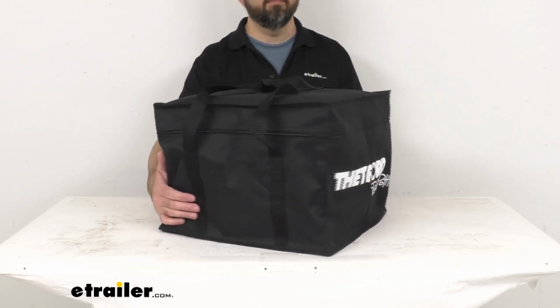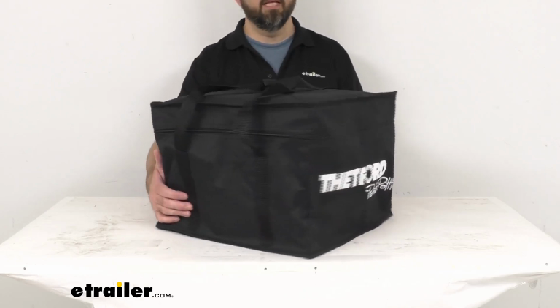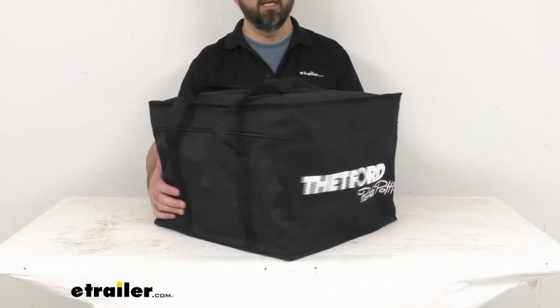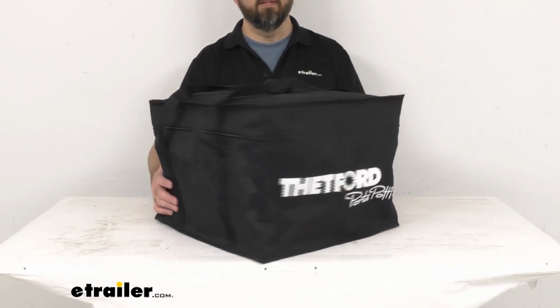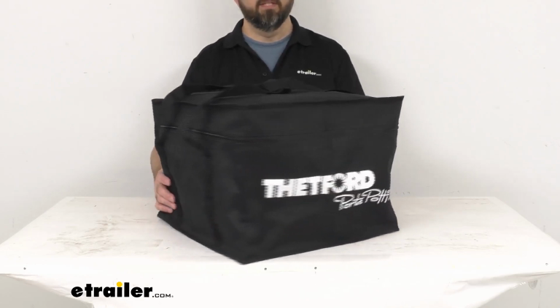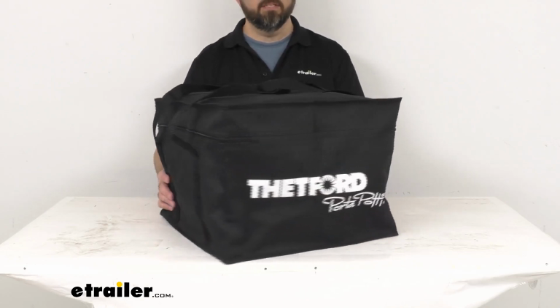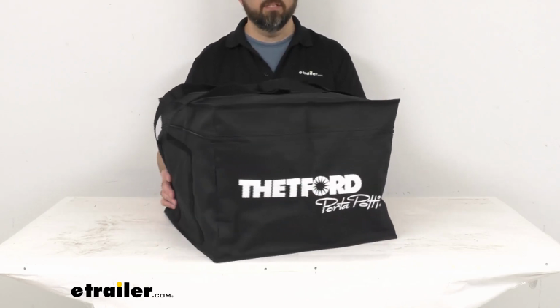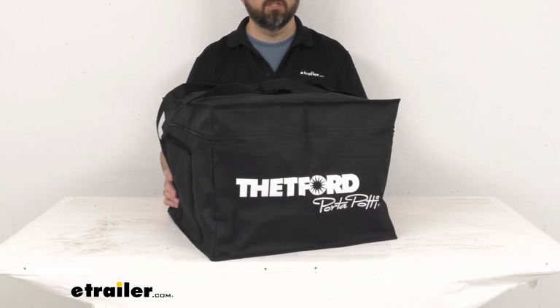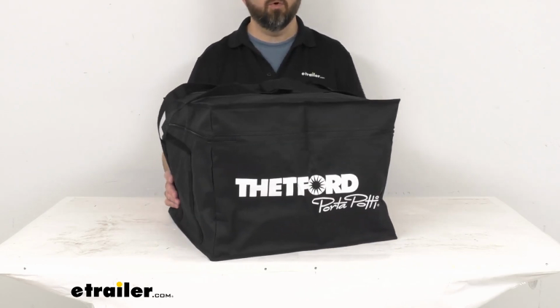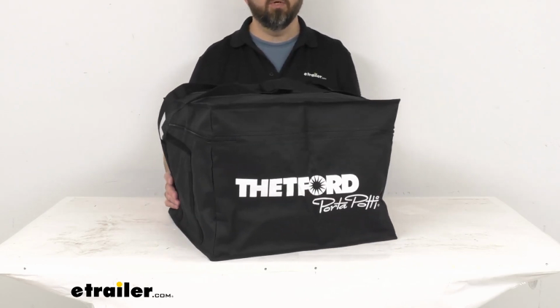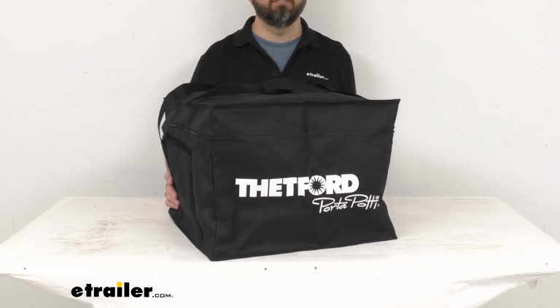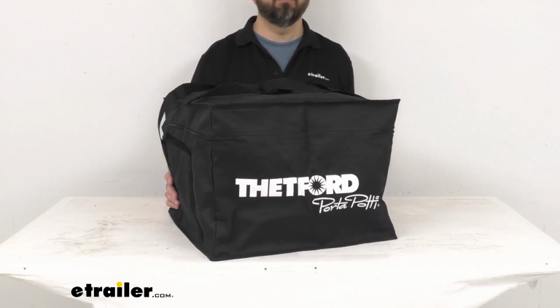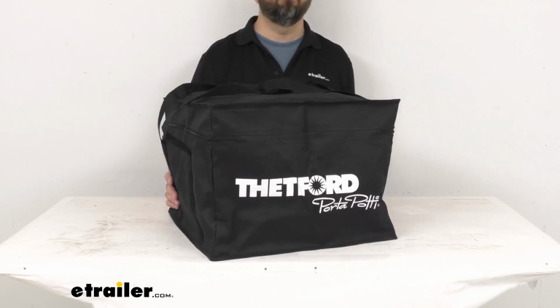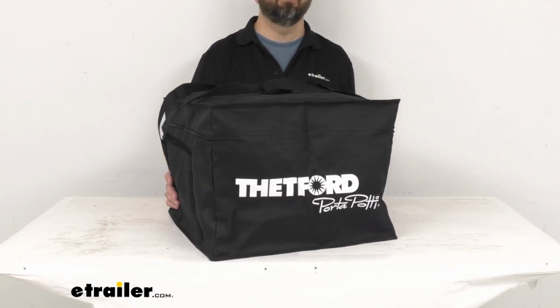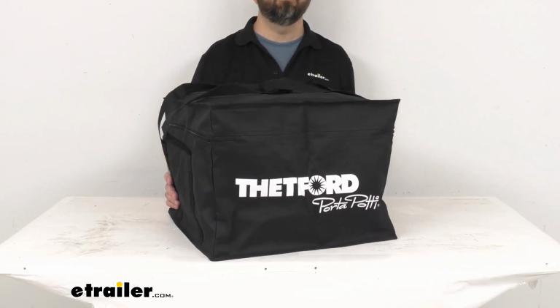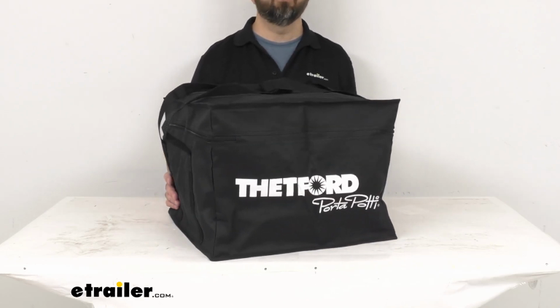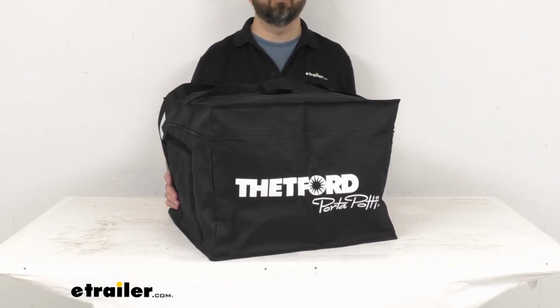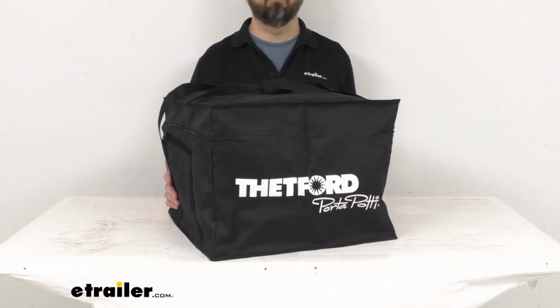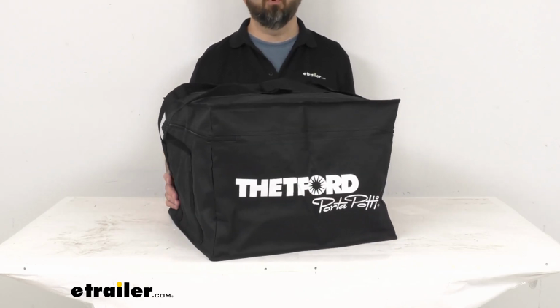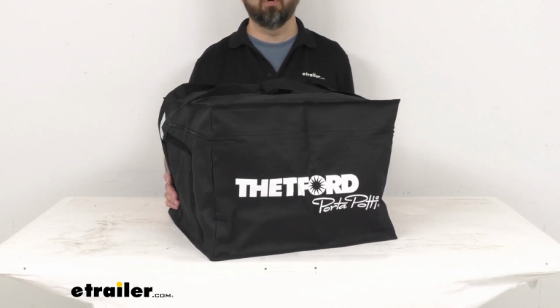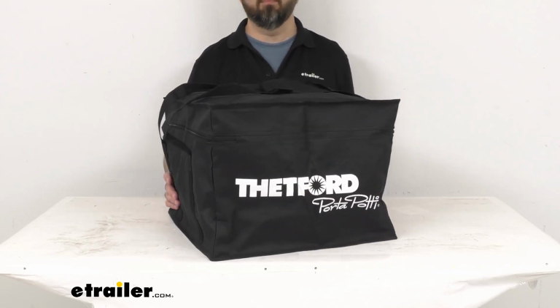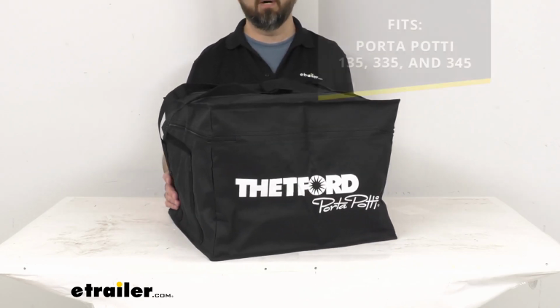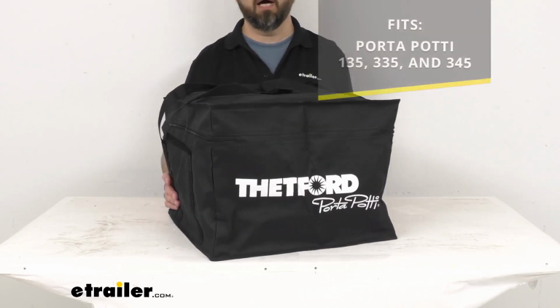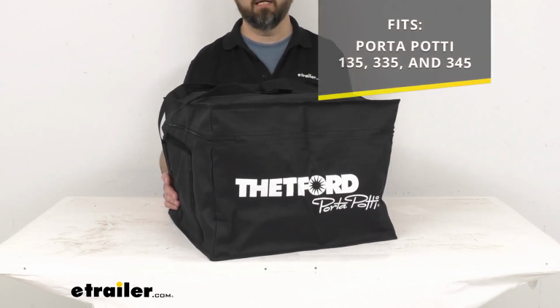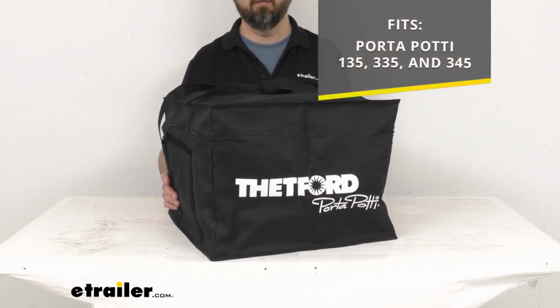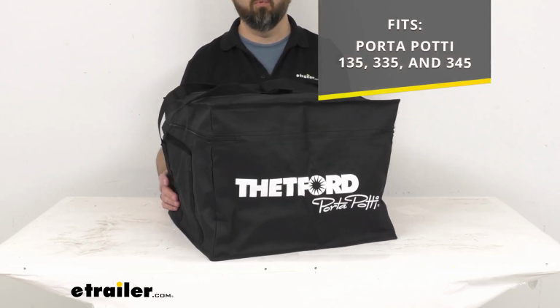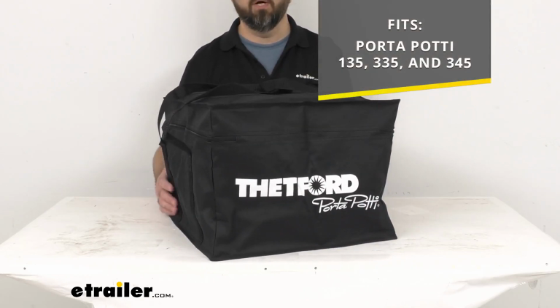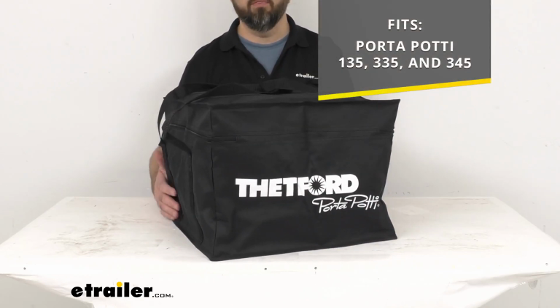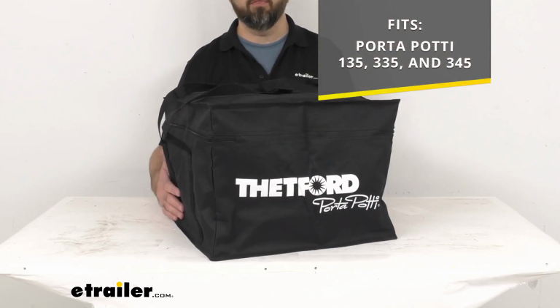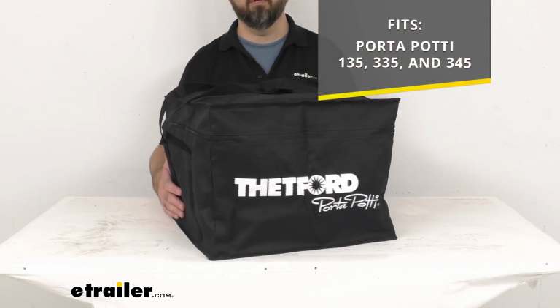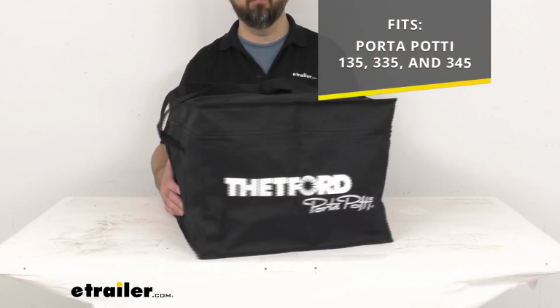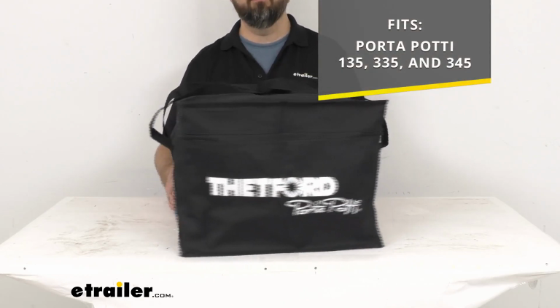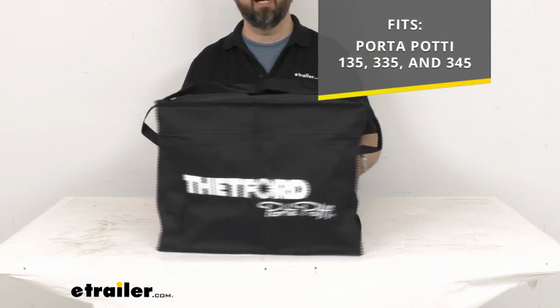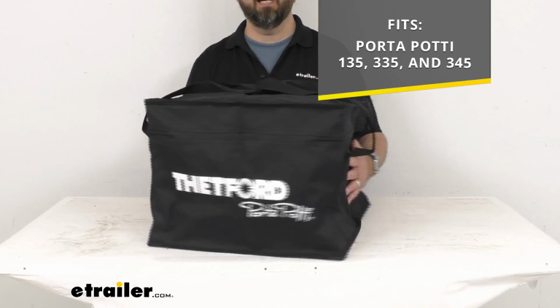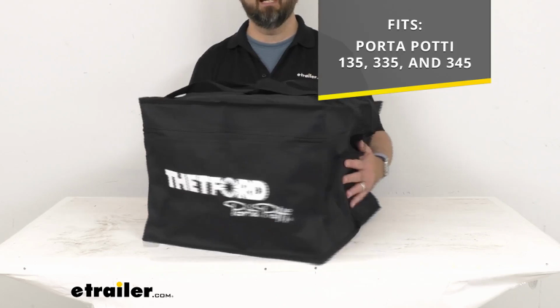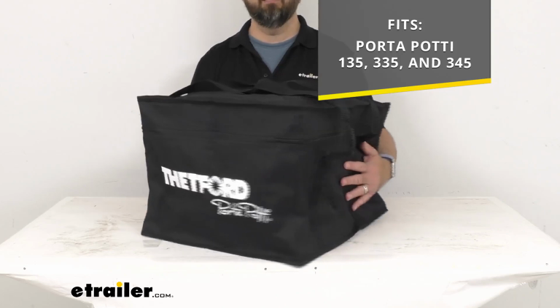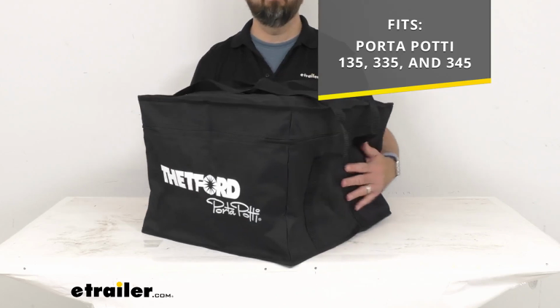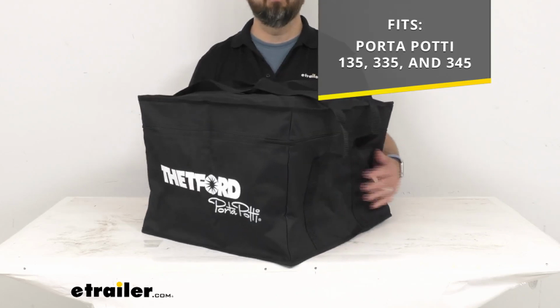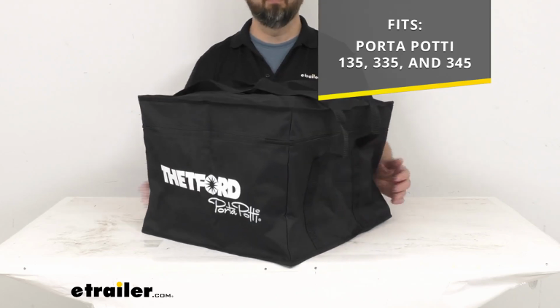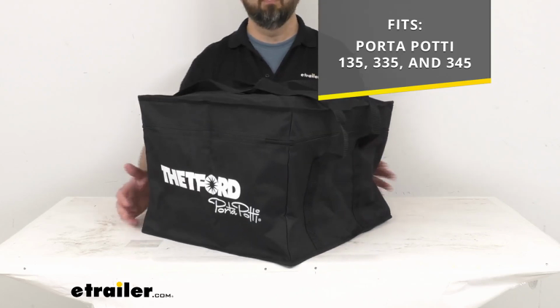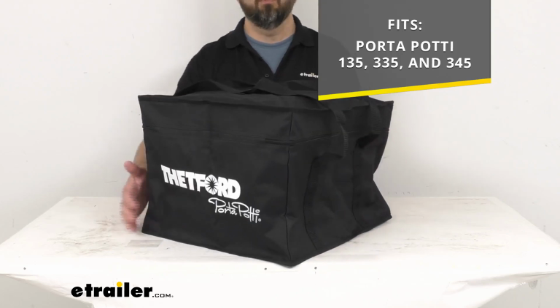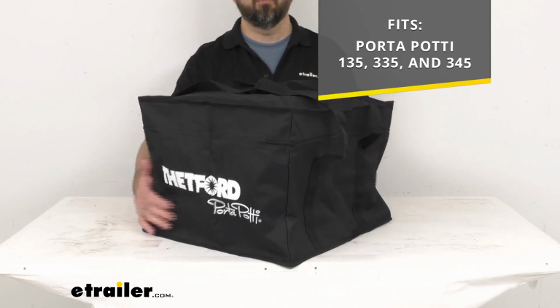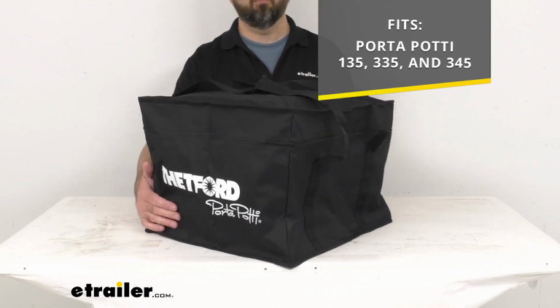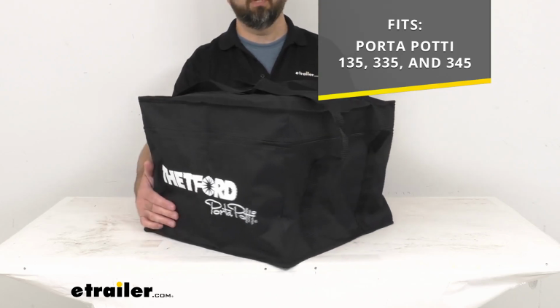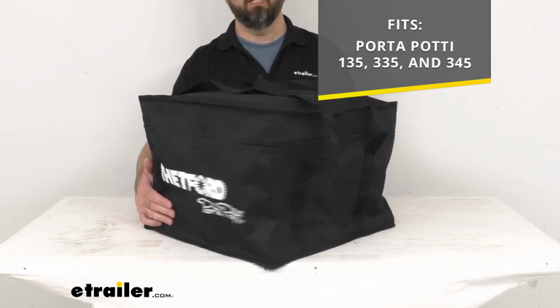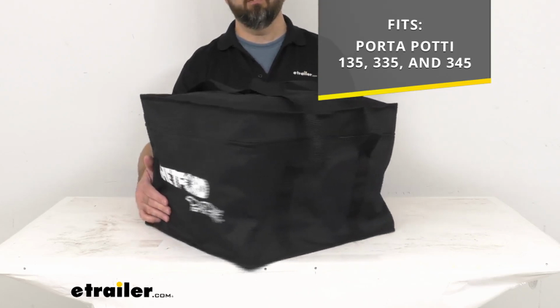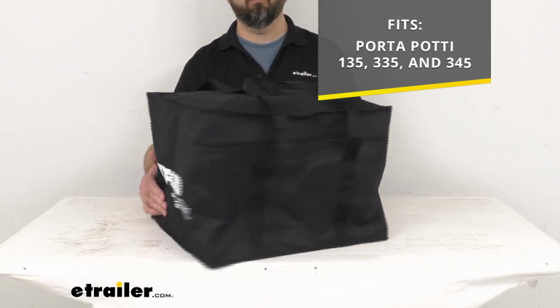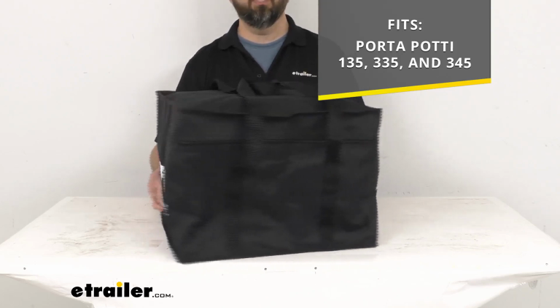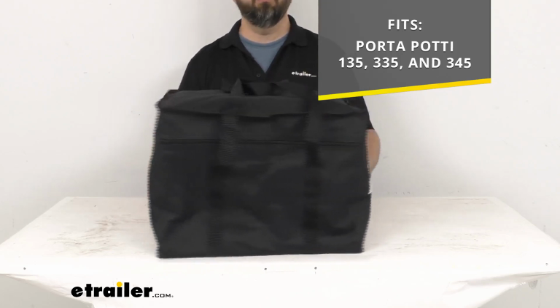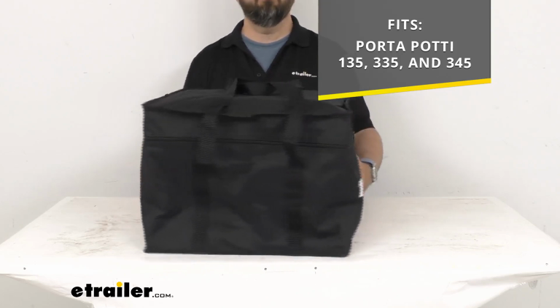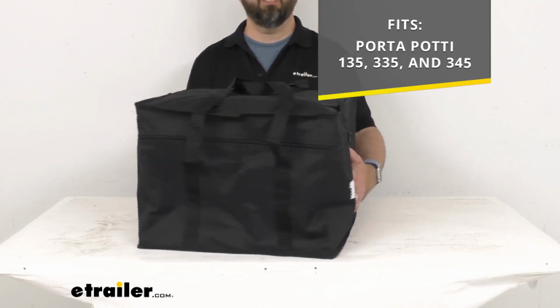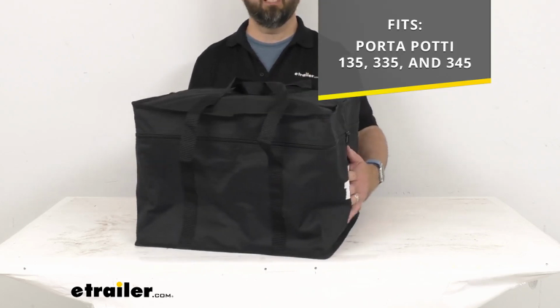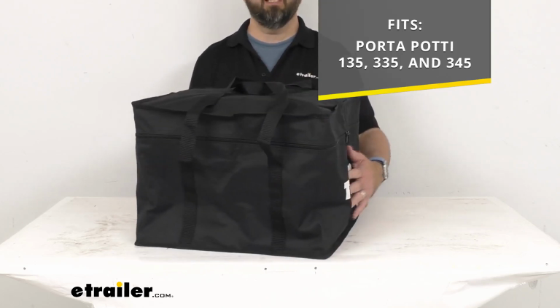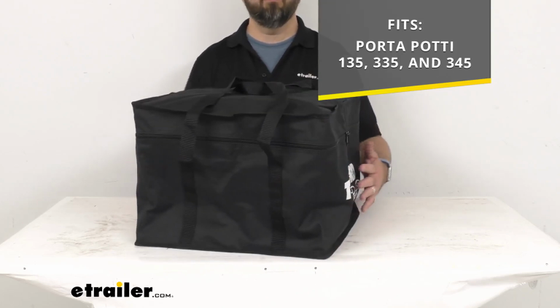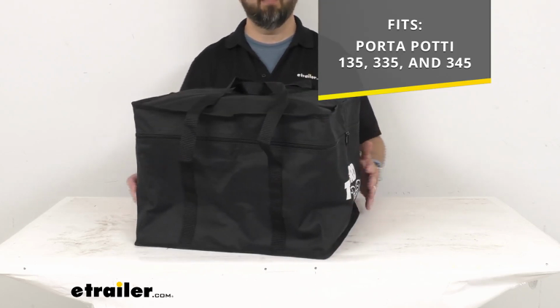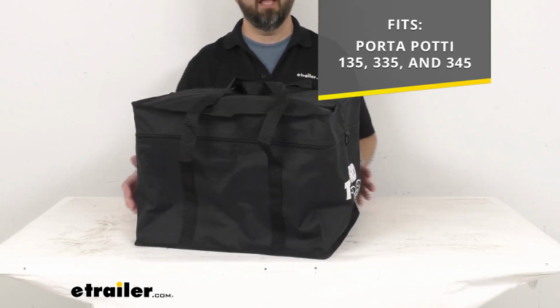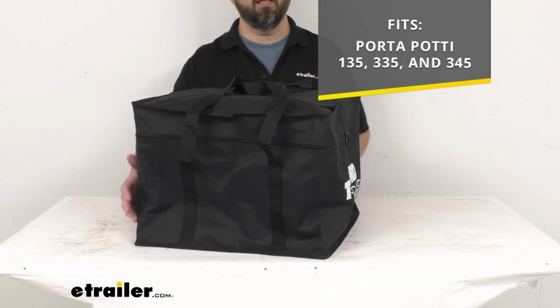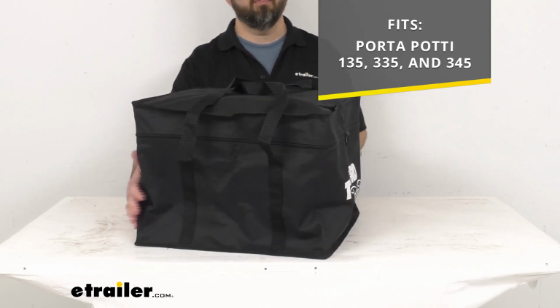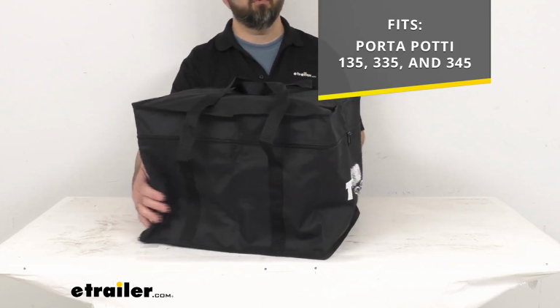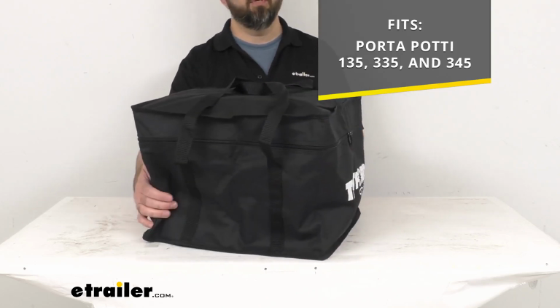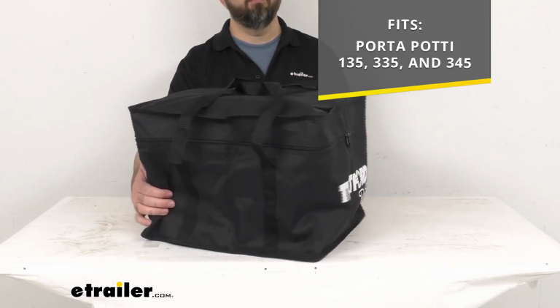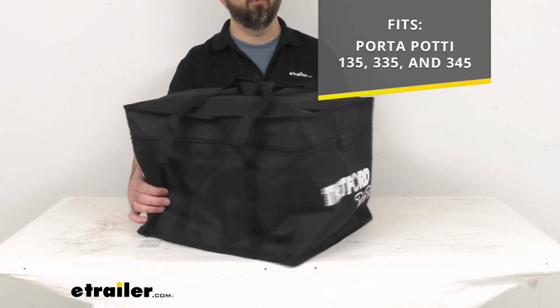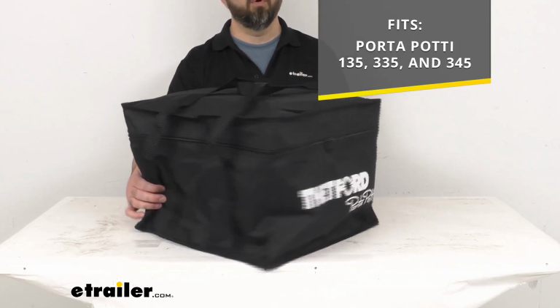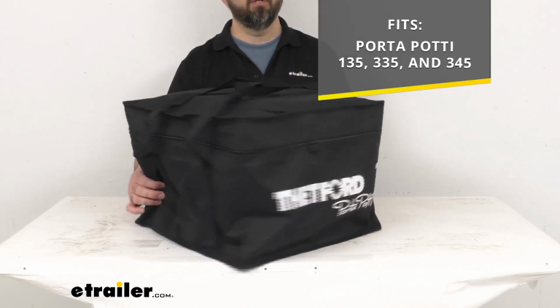This is going to fit your port-a-potty 135, 335, and 345.